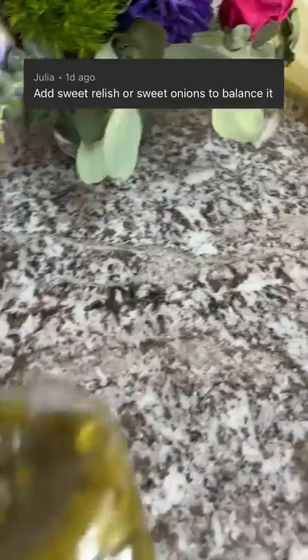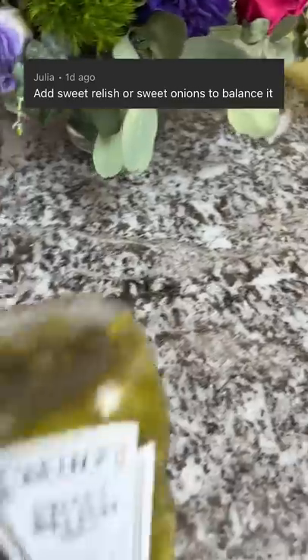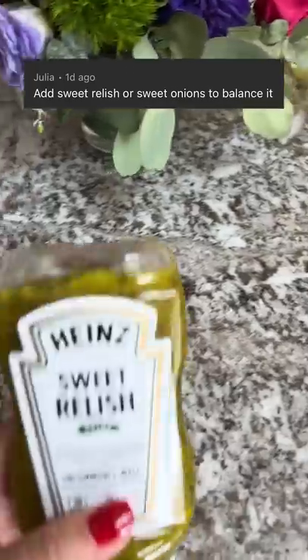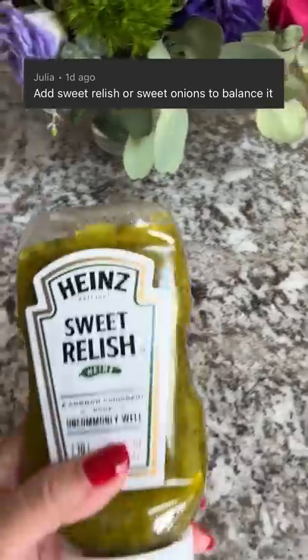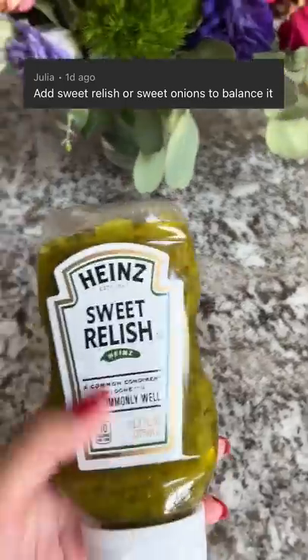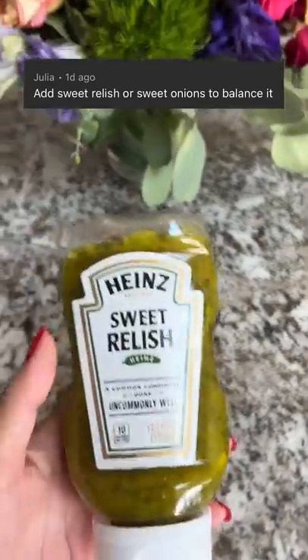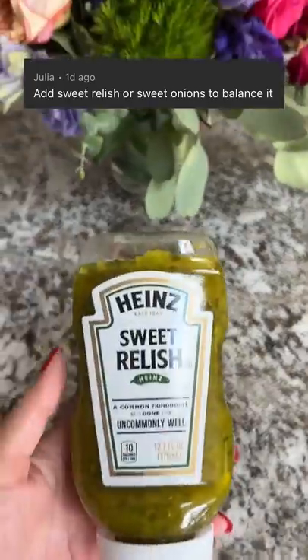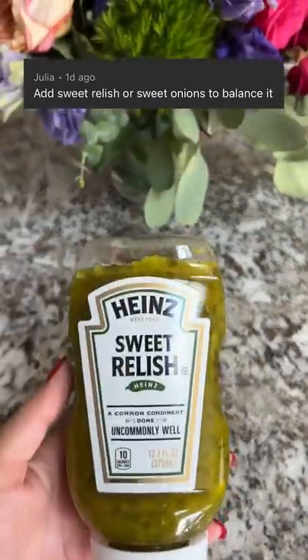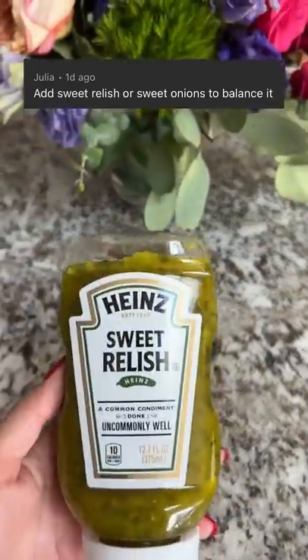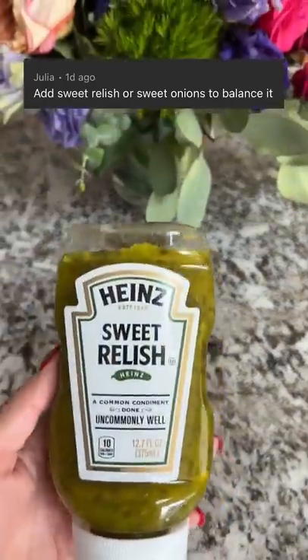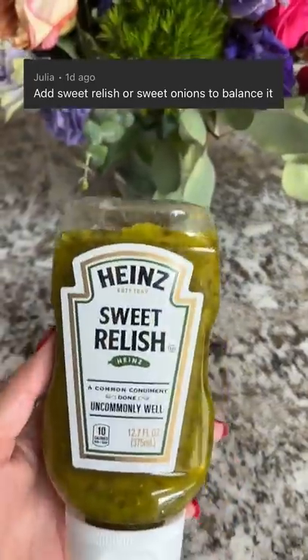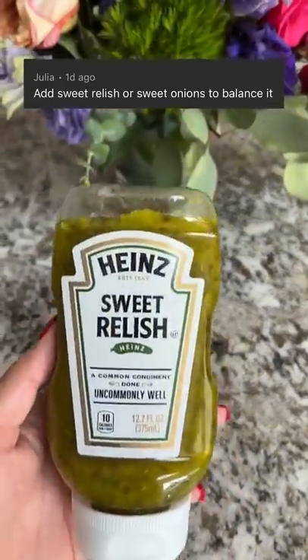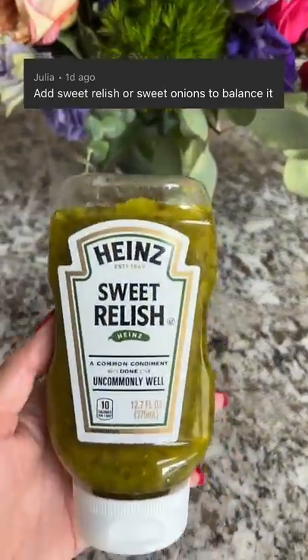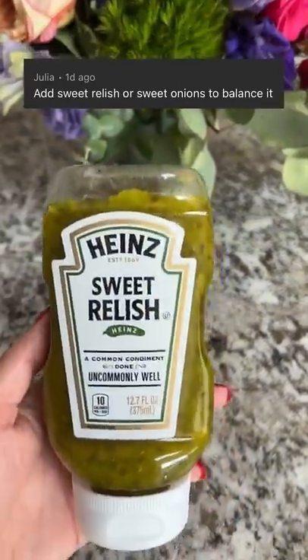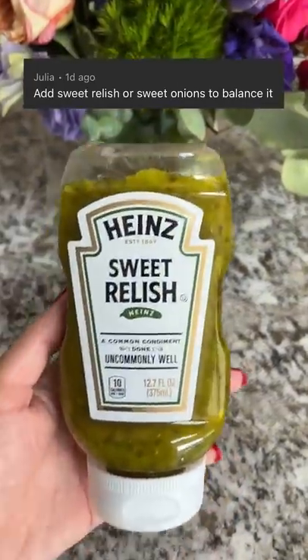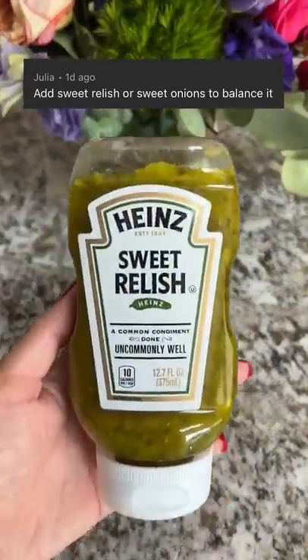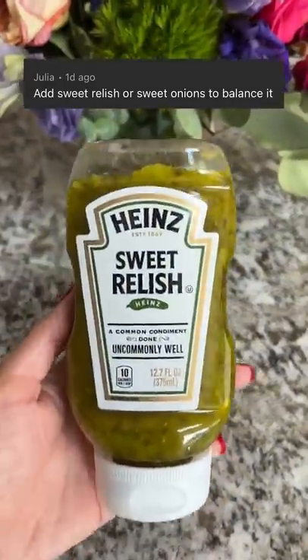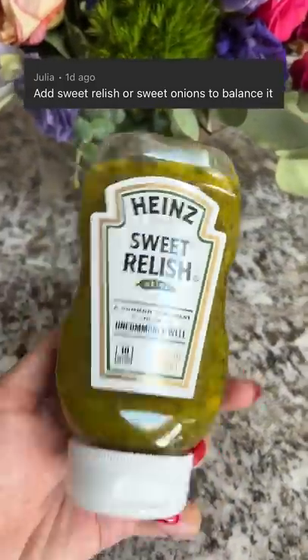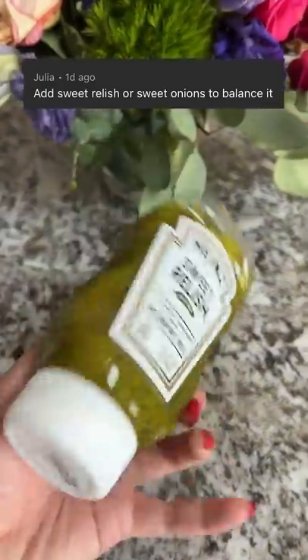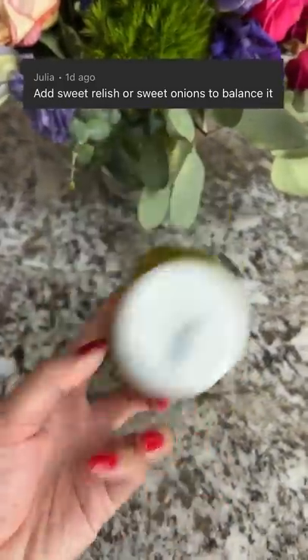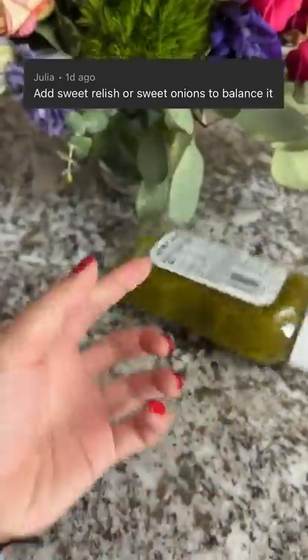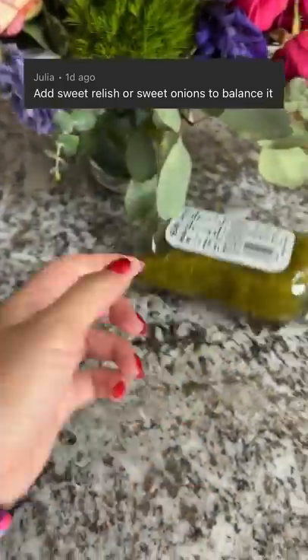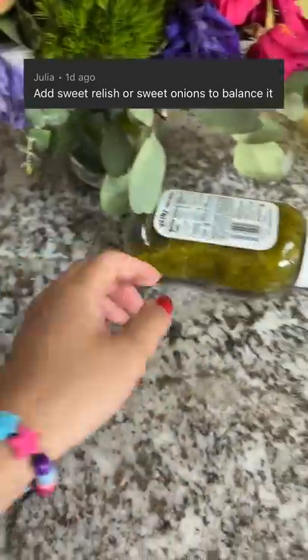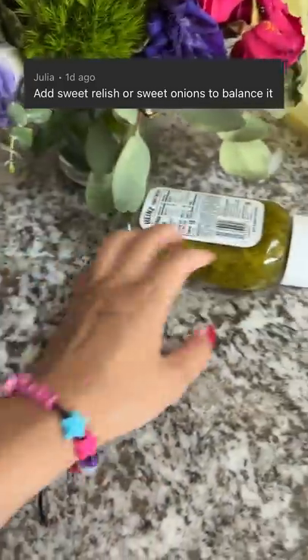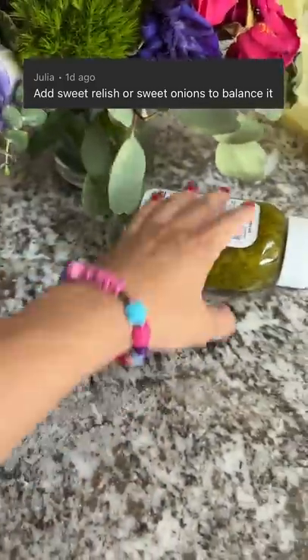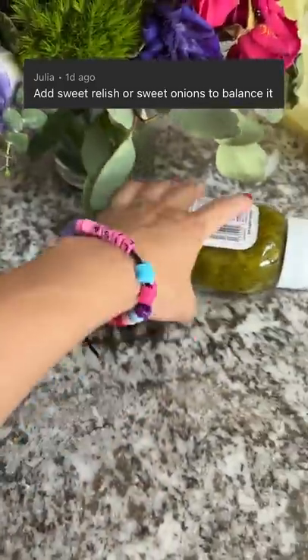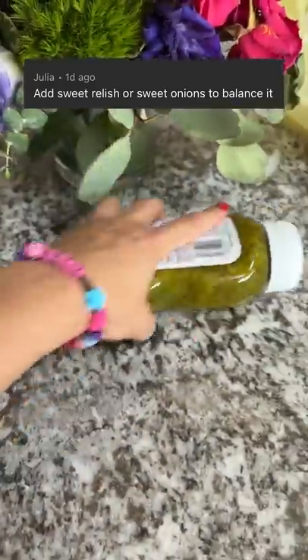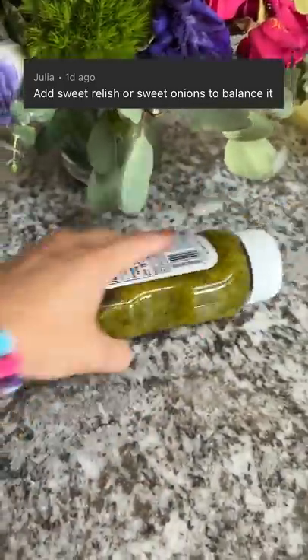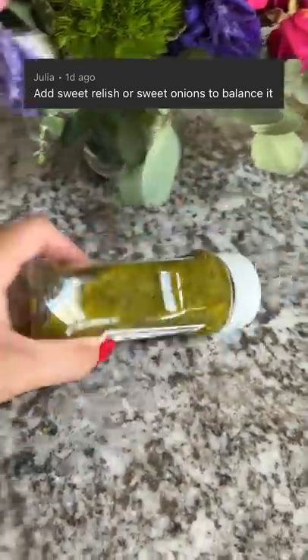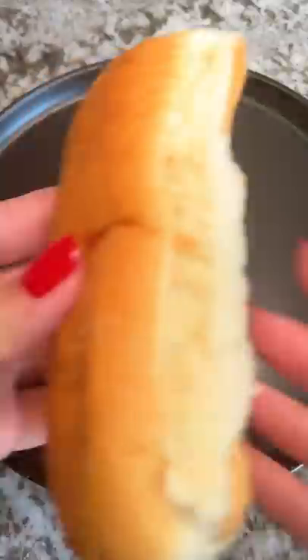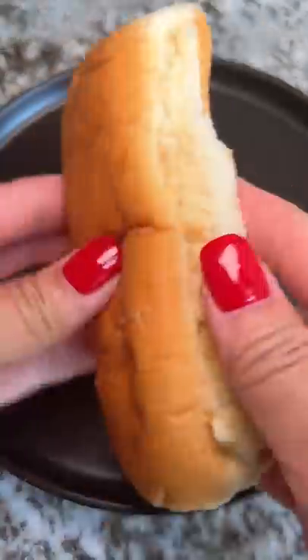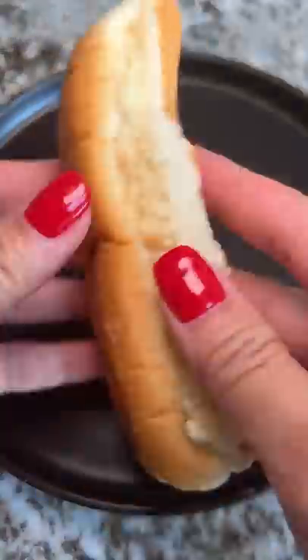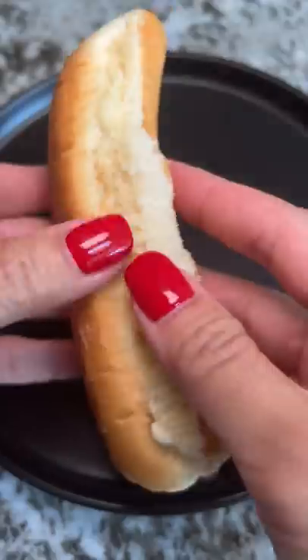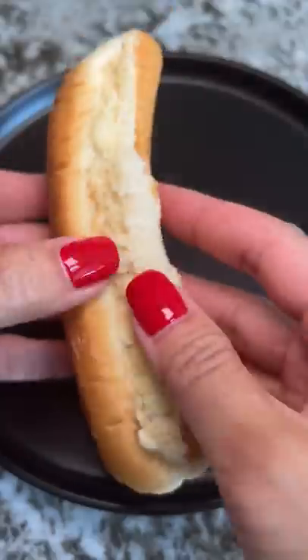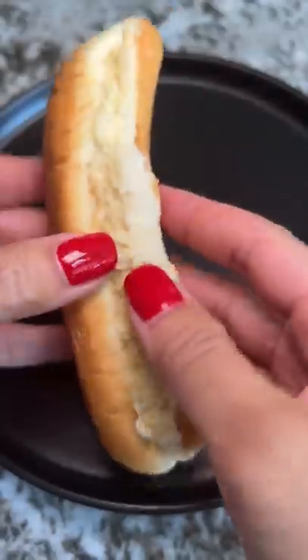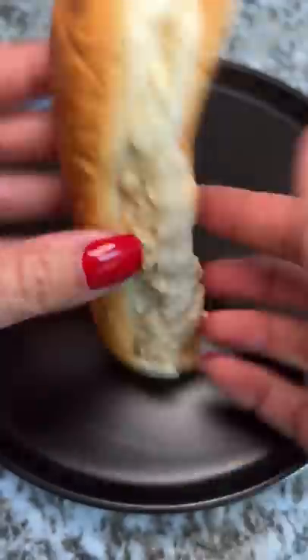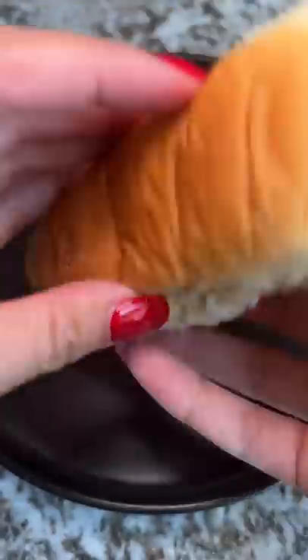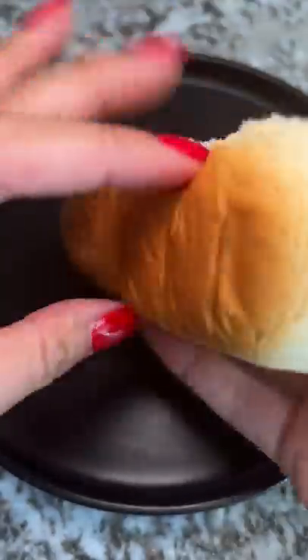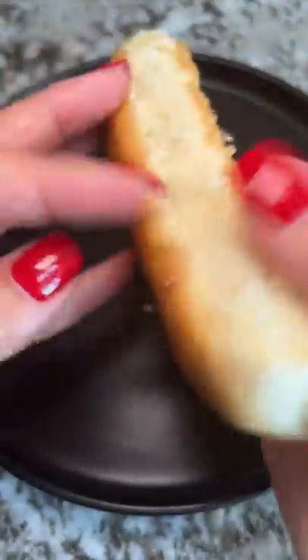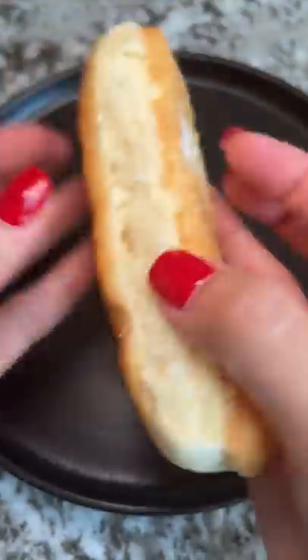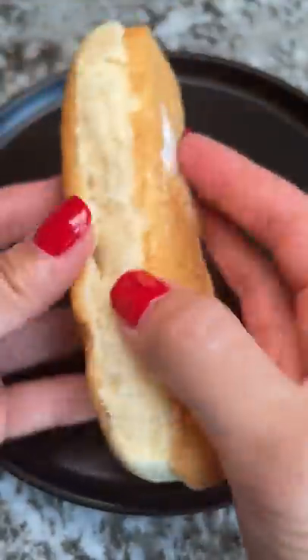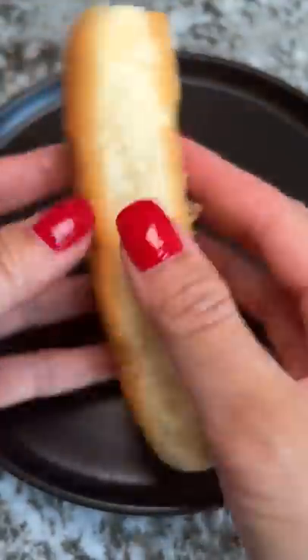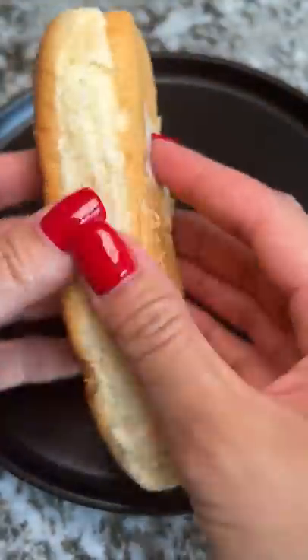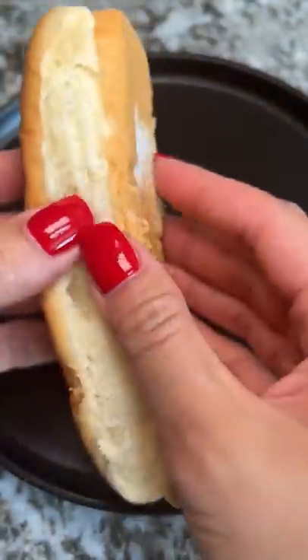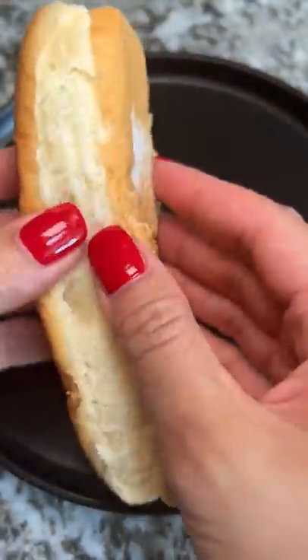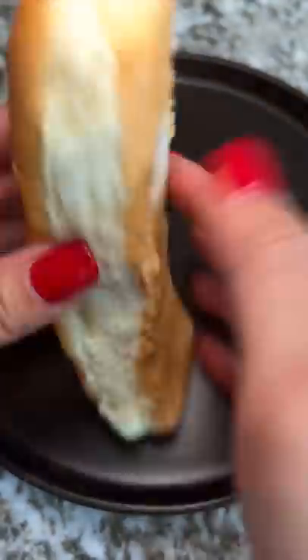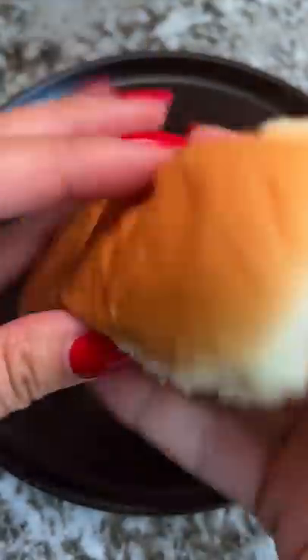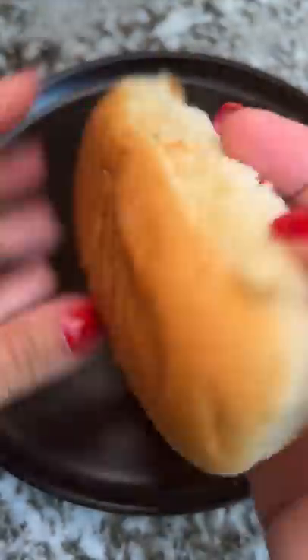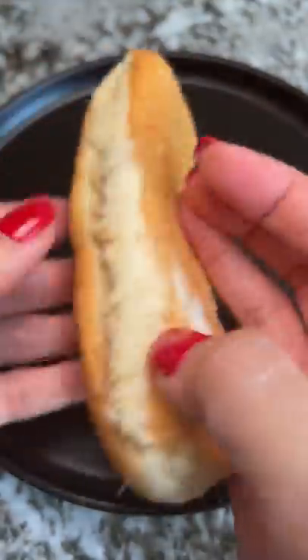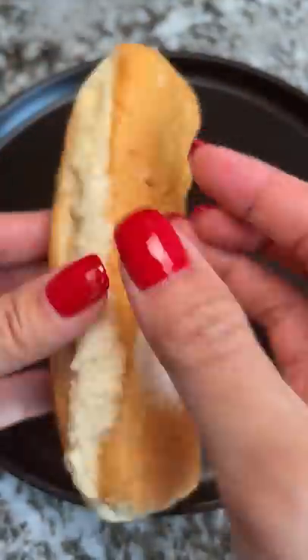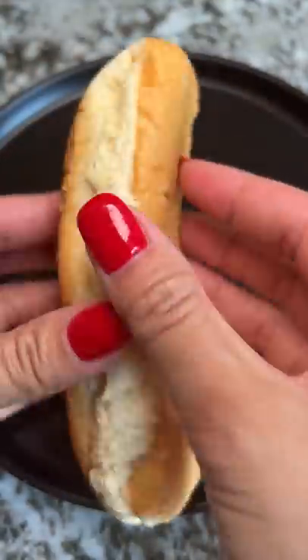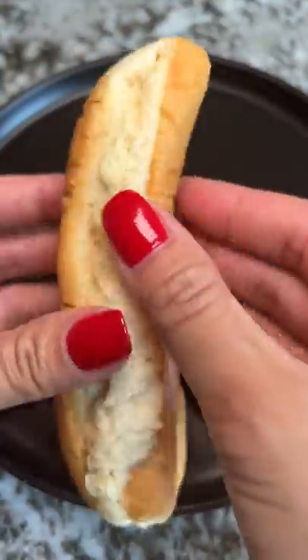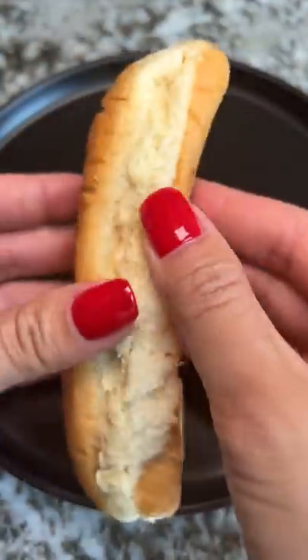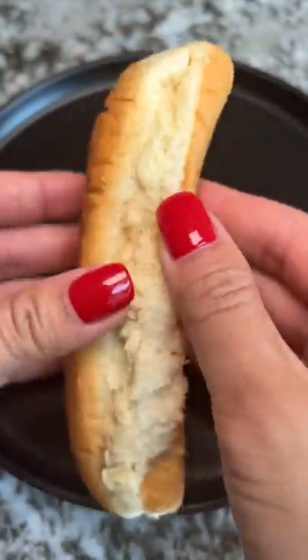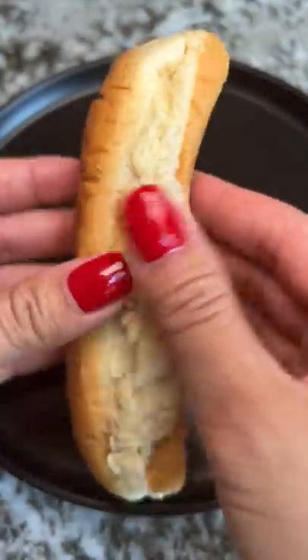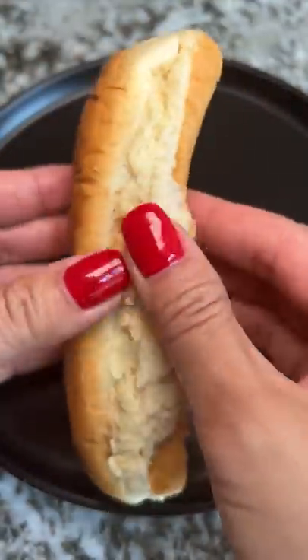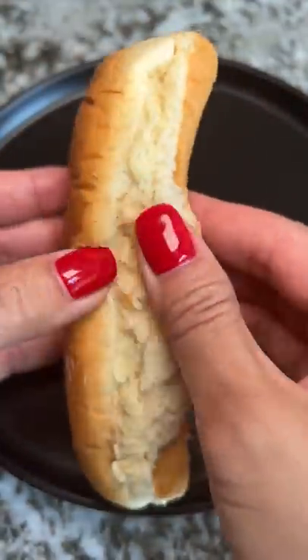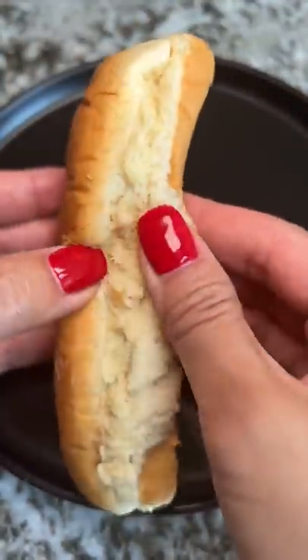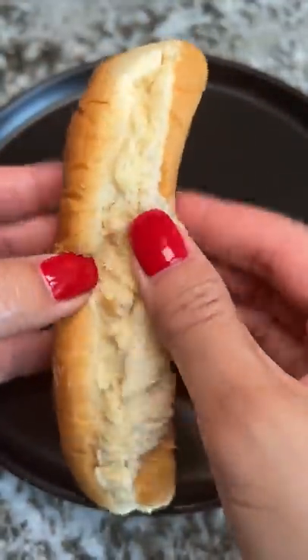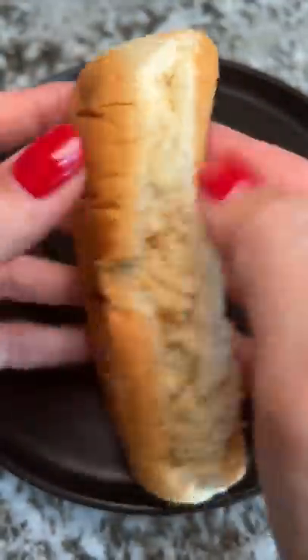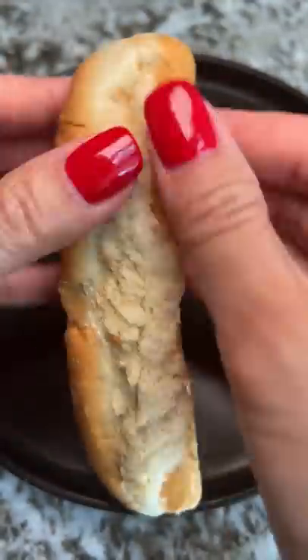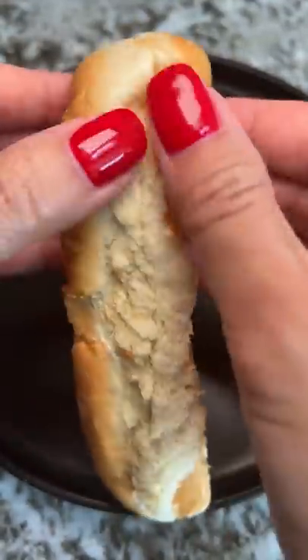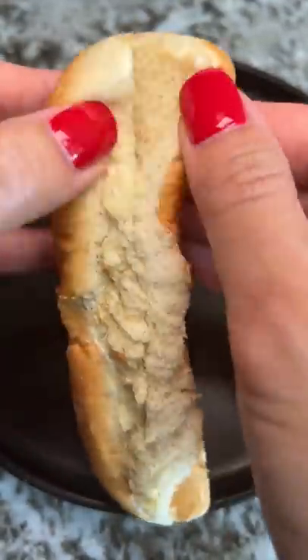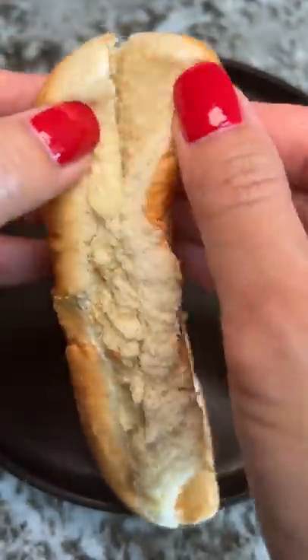Add sweet relish or sweet onions to balance it. Alright, I'll add some sweet relish to see if it makes the bacon-wrapped hot dog less salty.